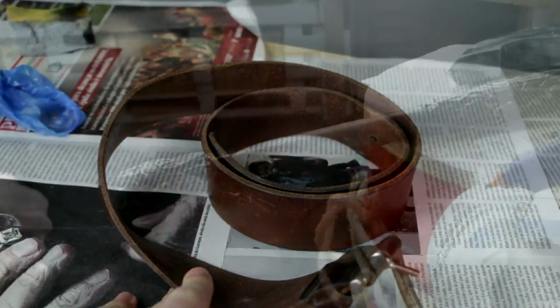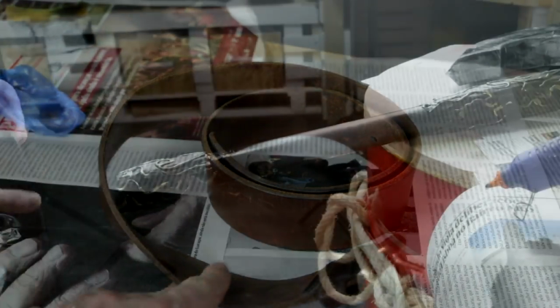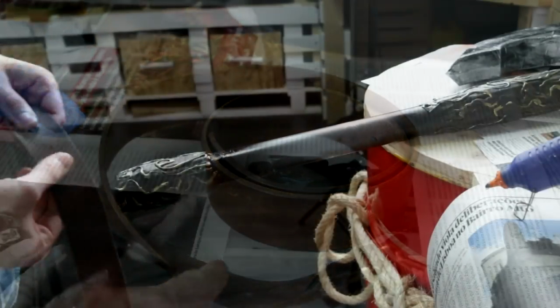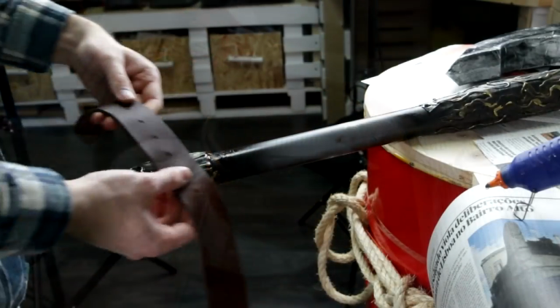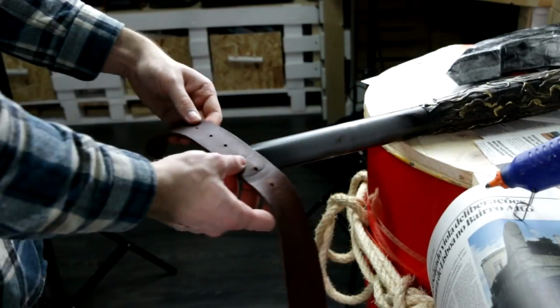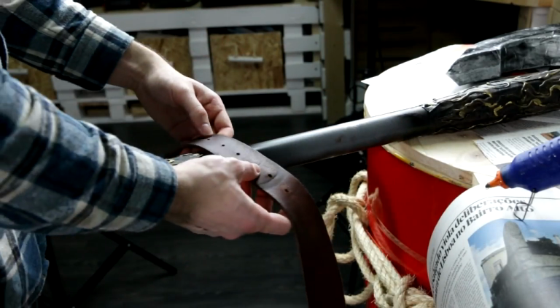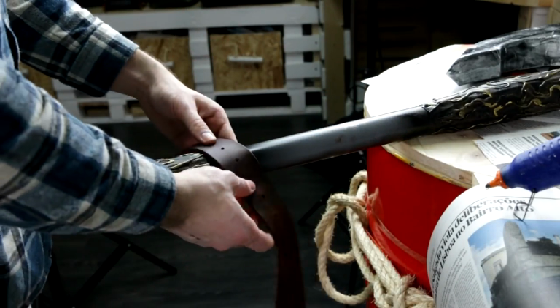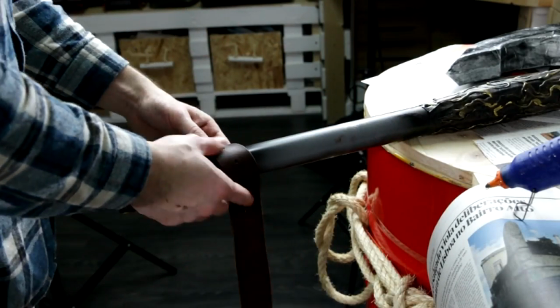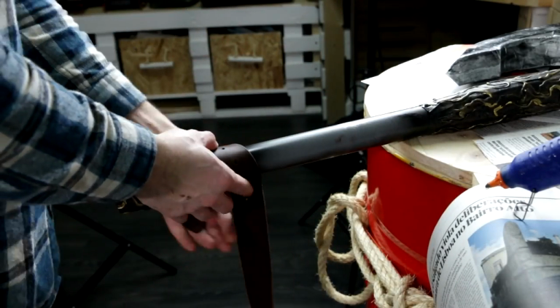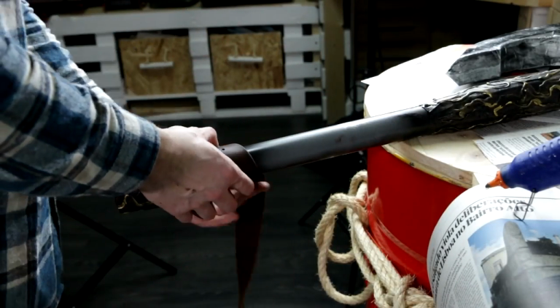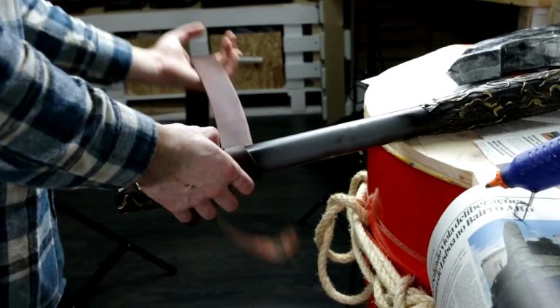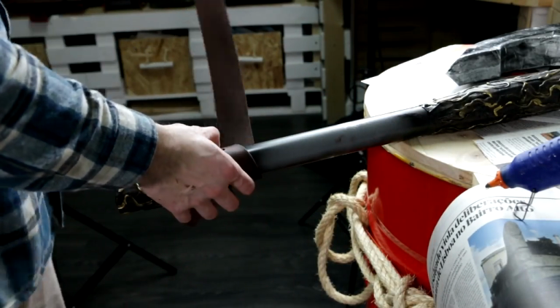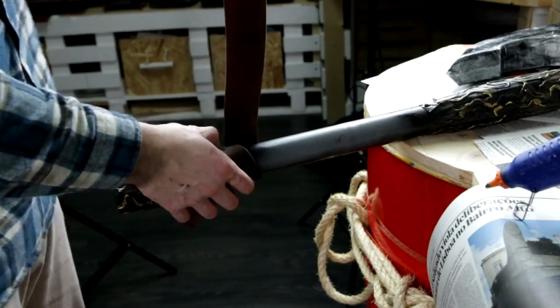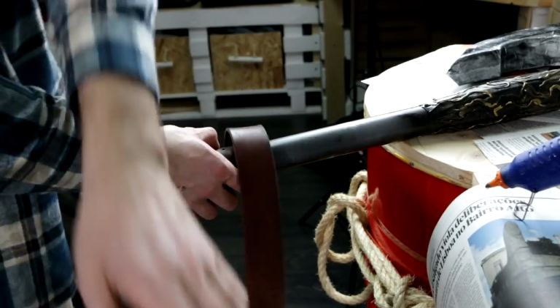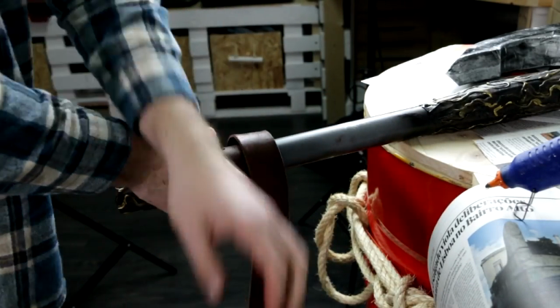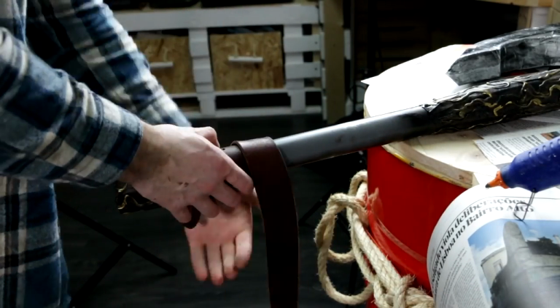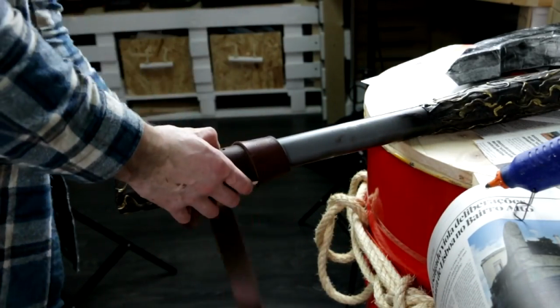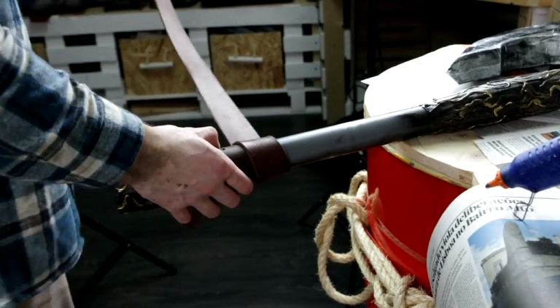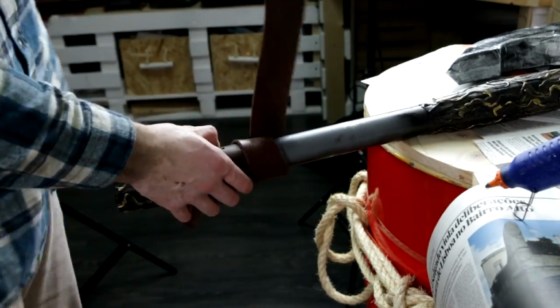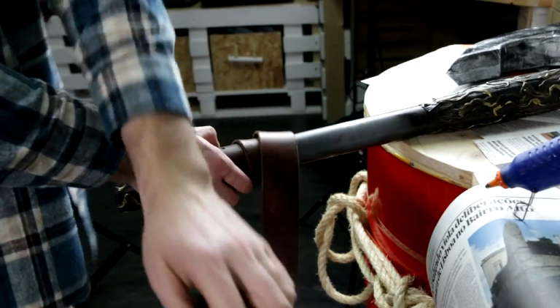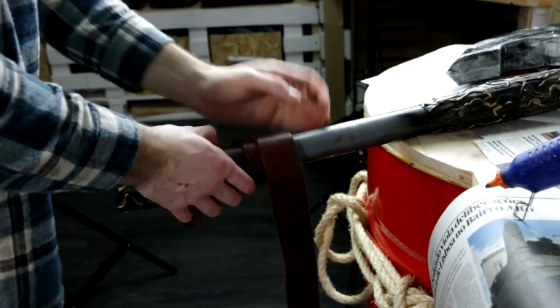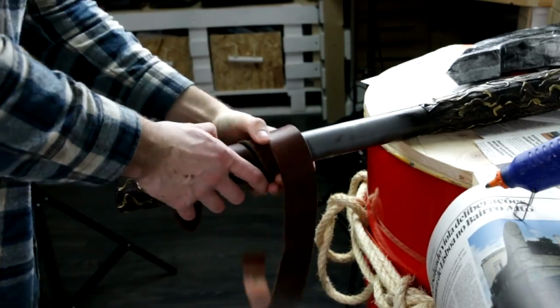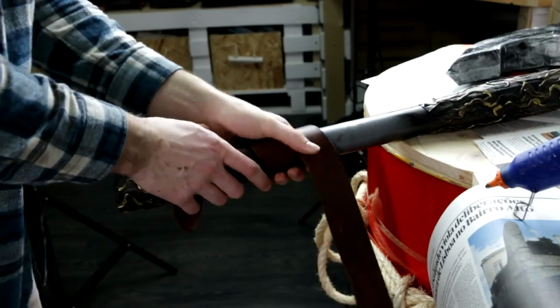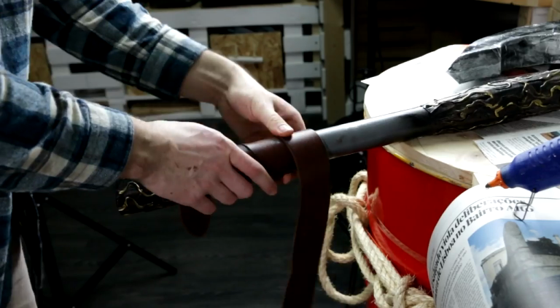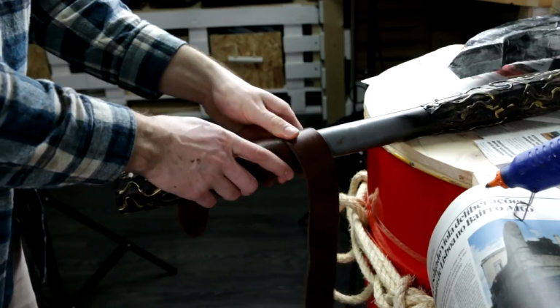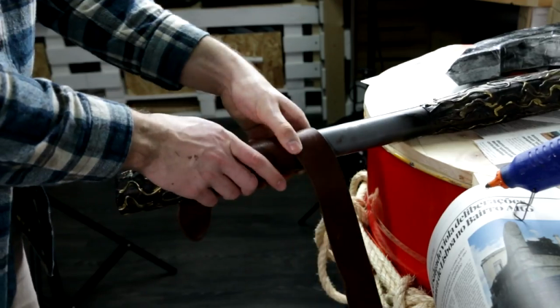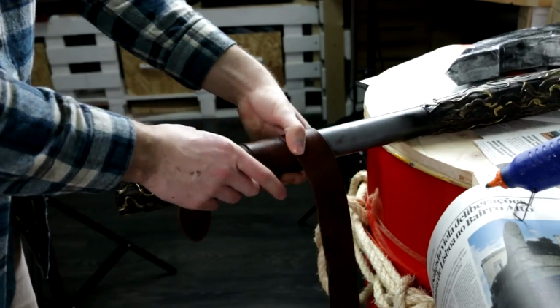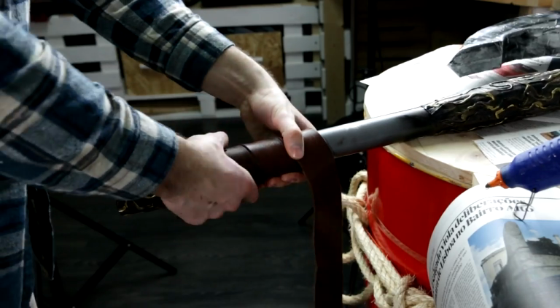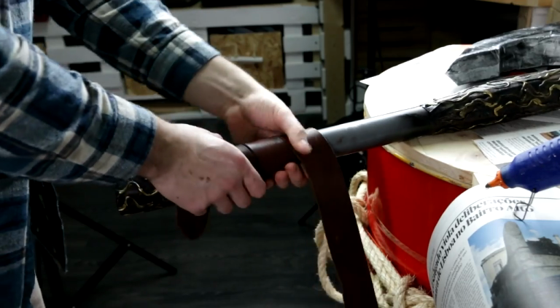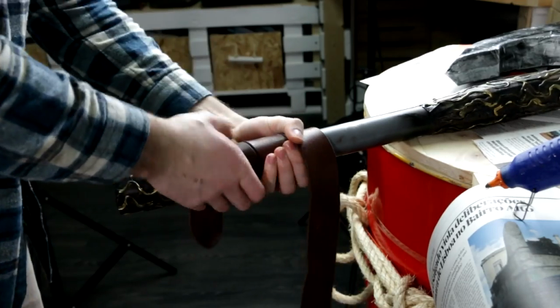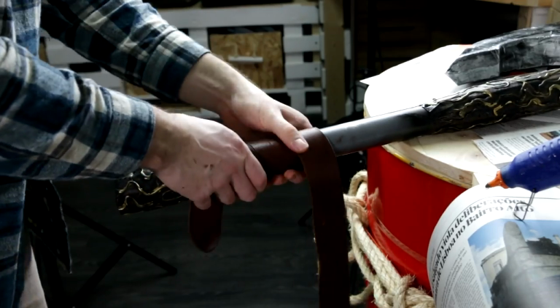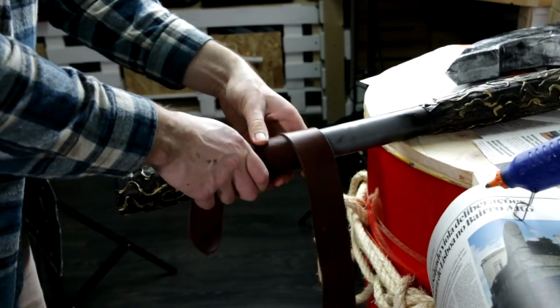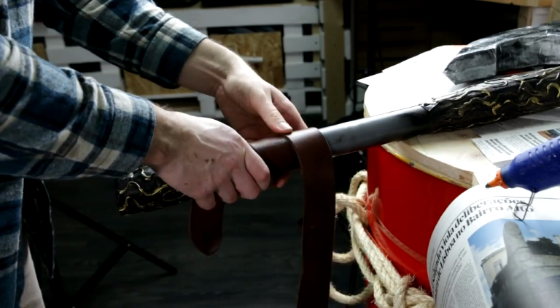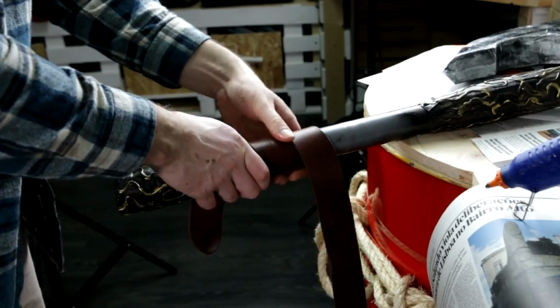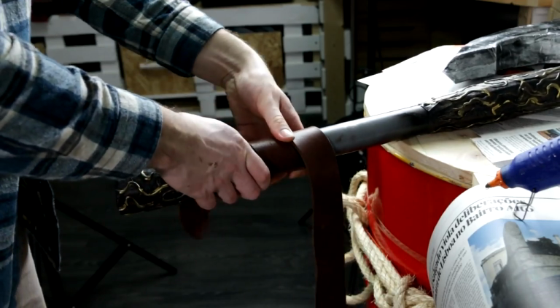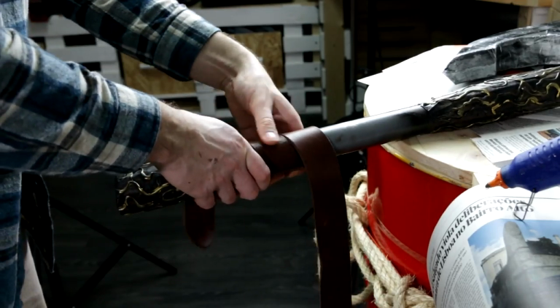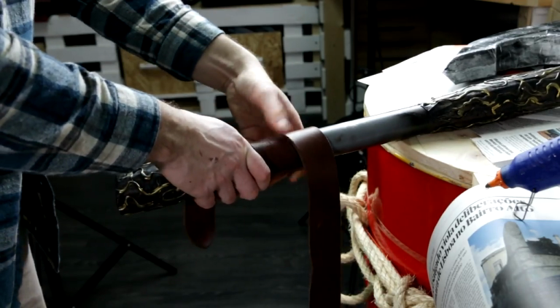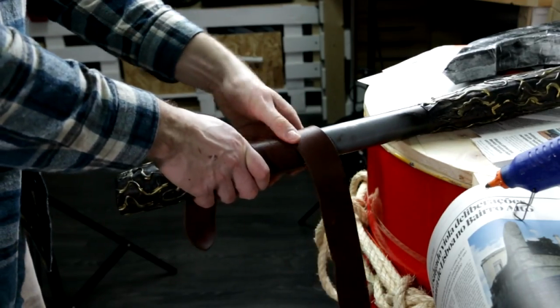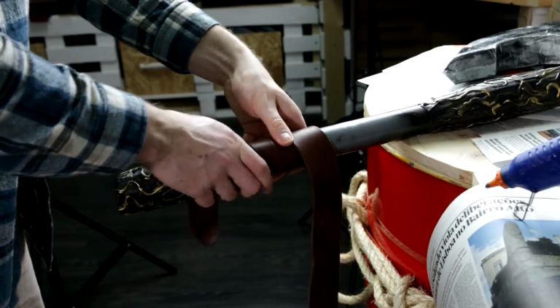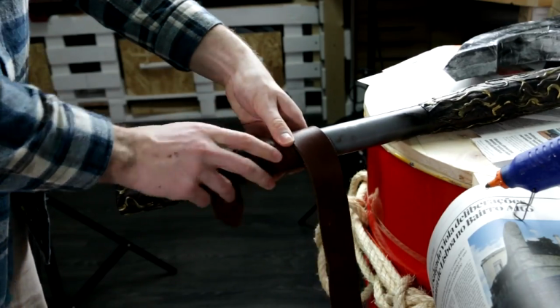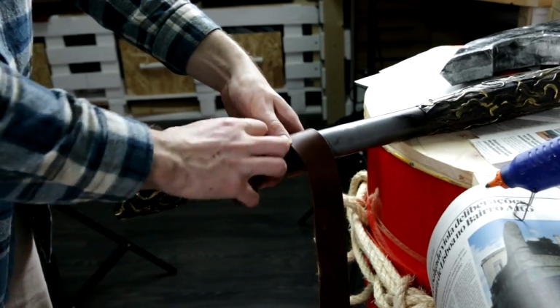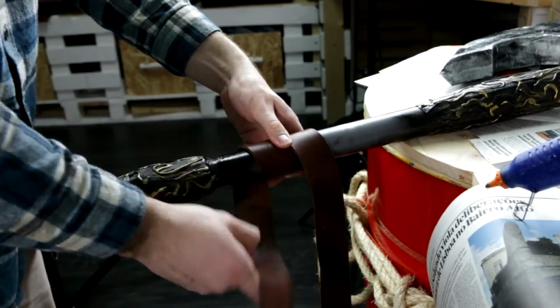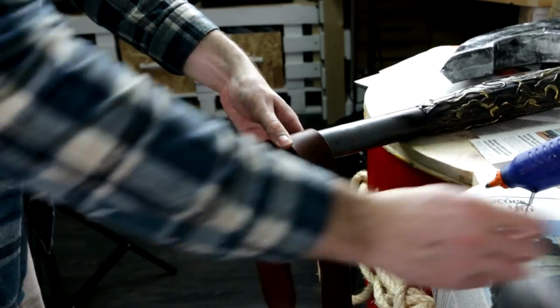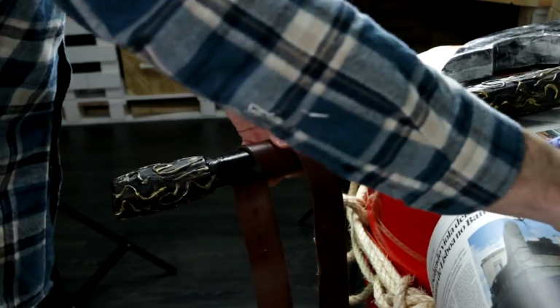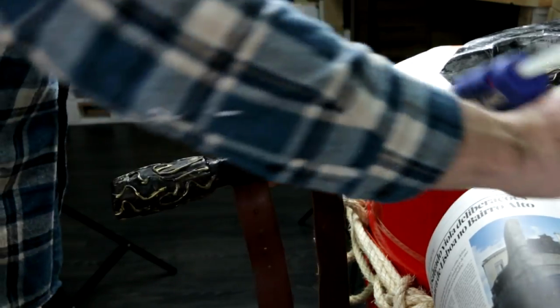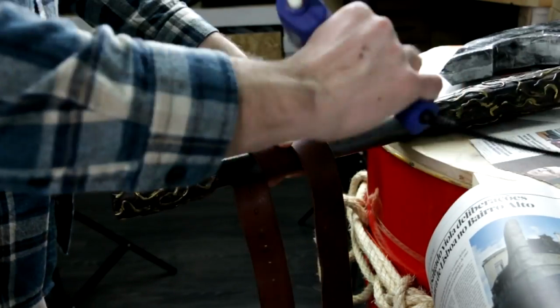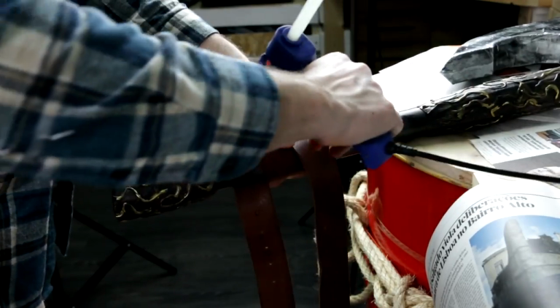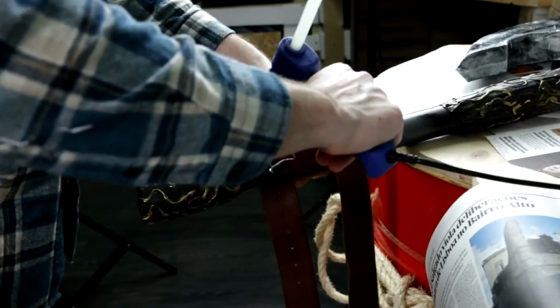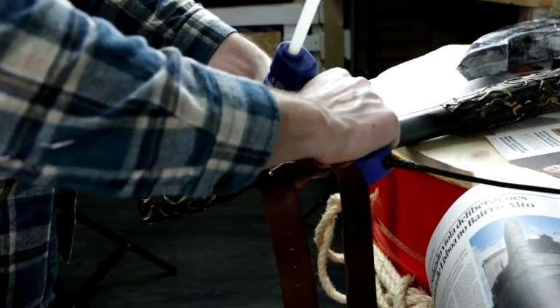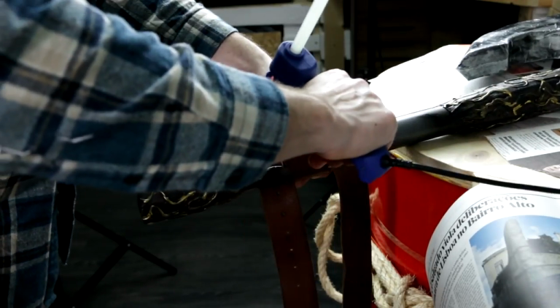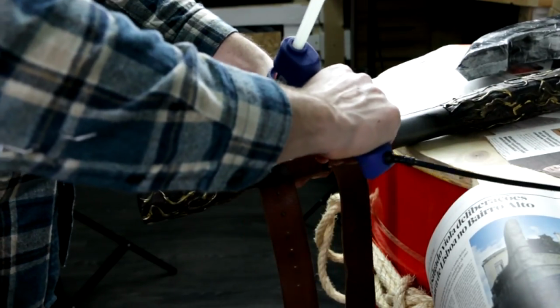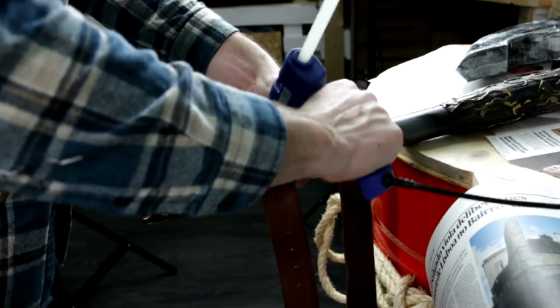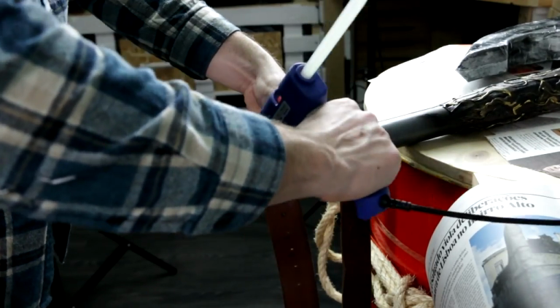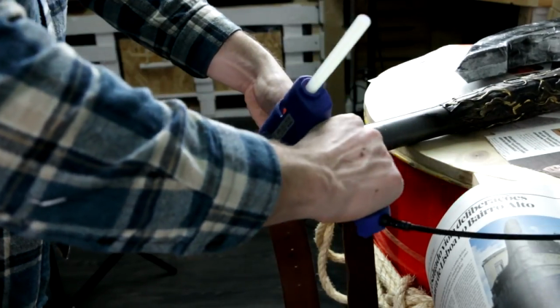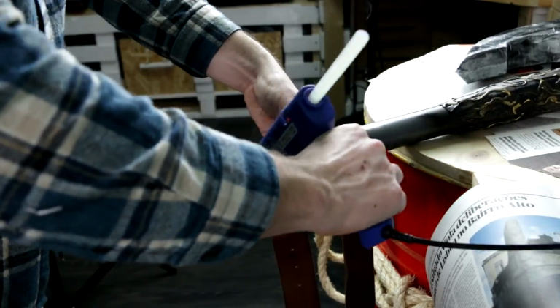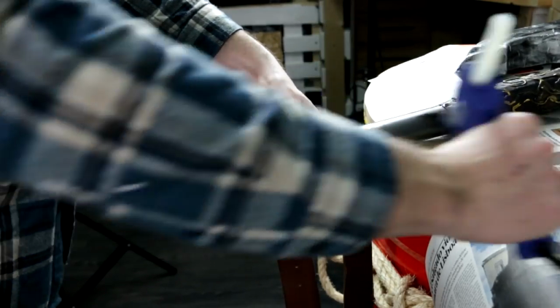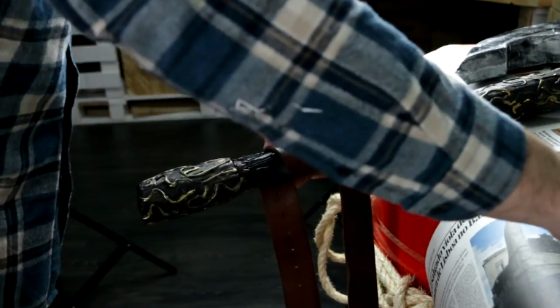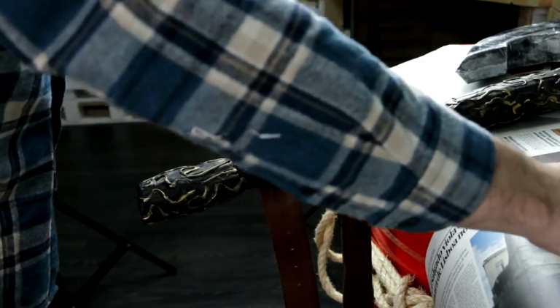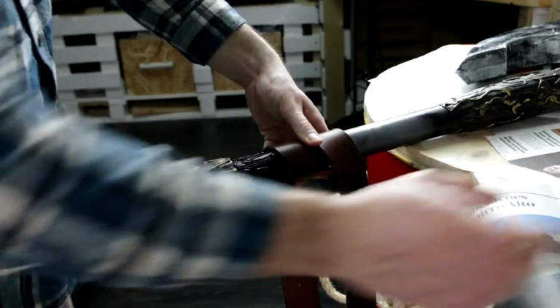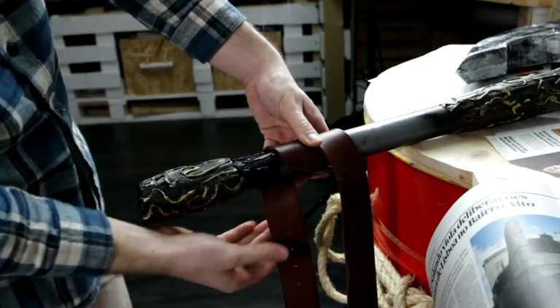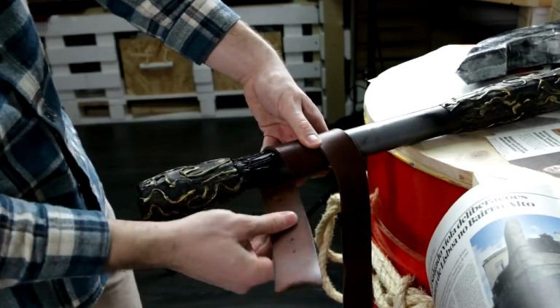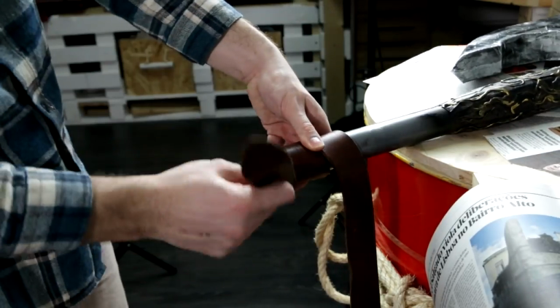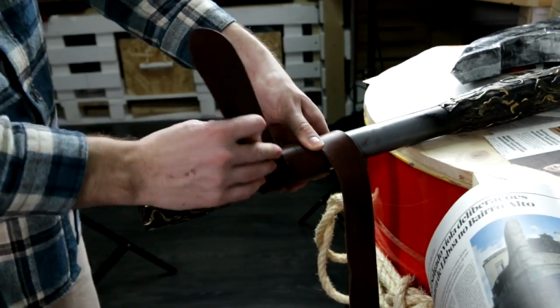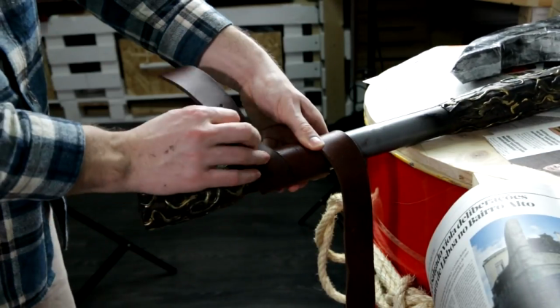You may grab an old belt and wrap it around the handle. It's really important that you let the glue dry before going for another twist.